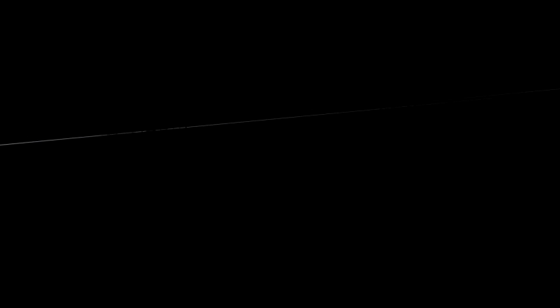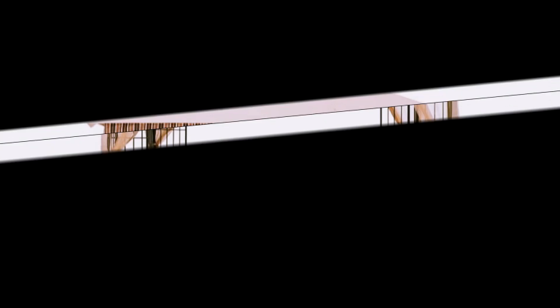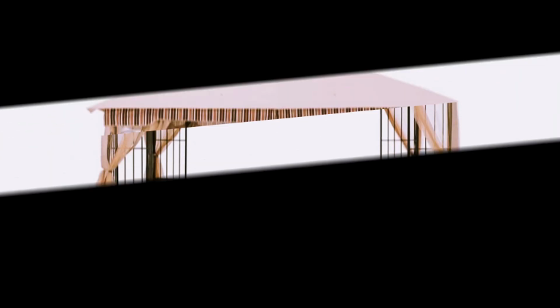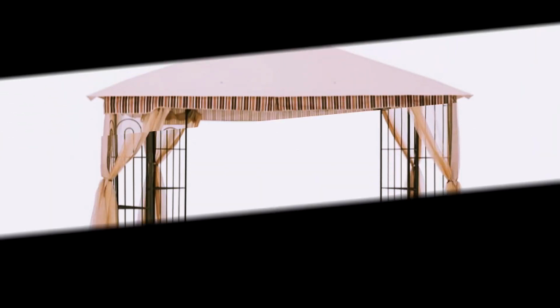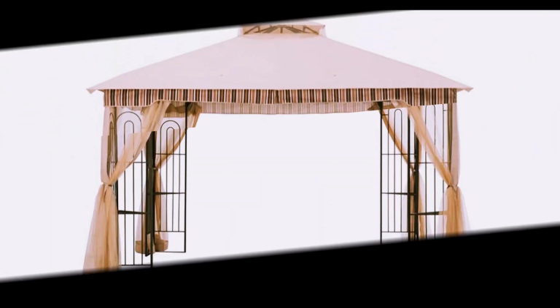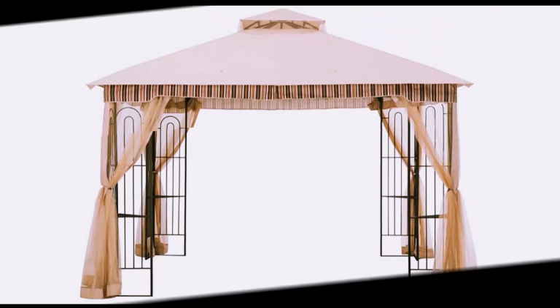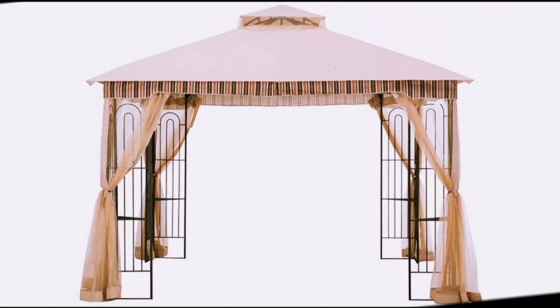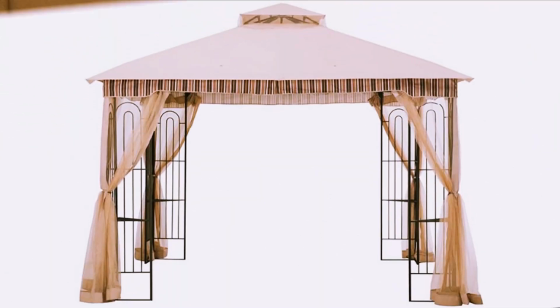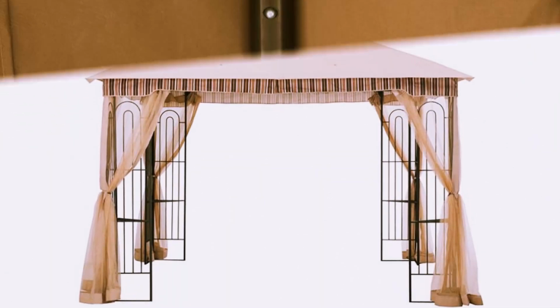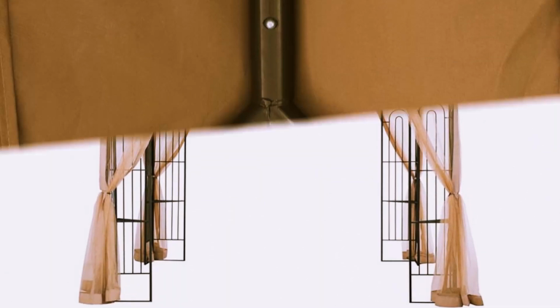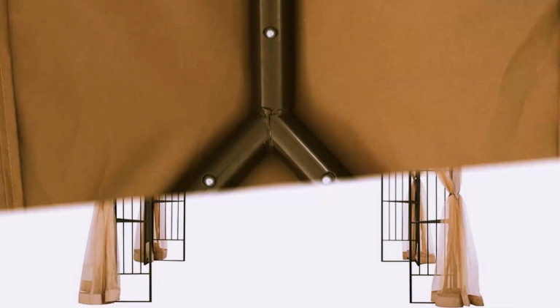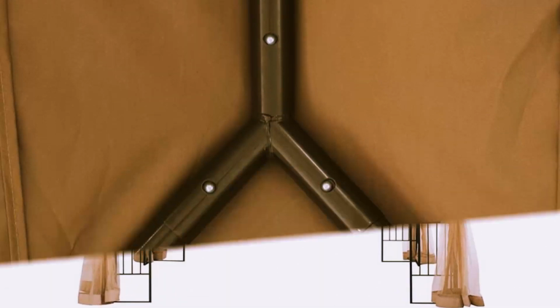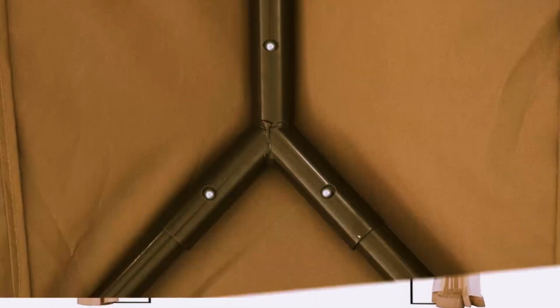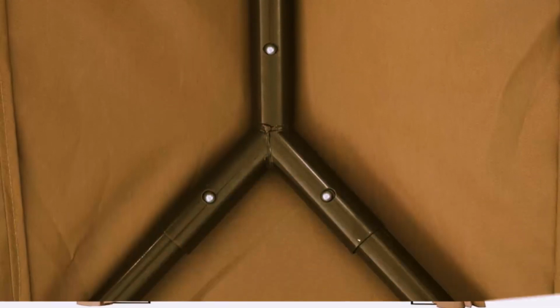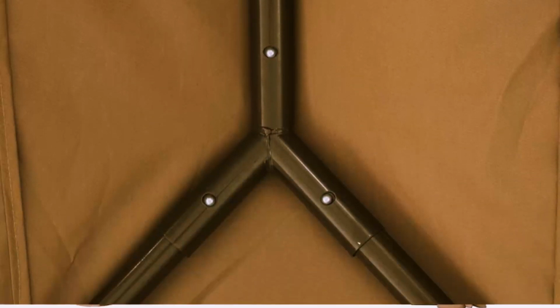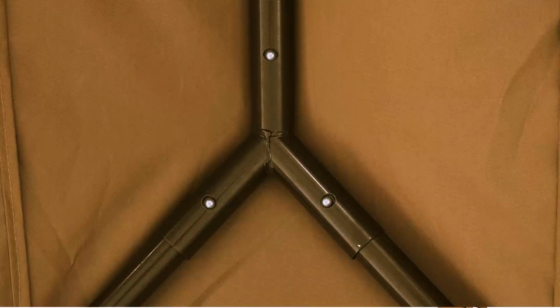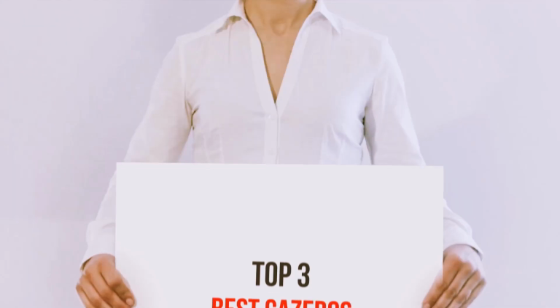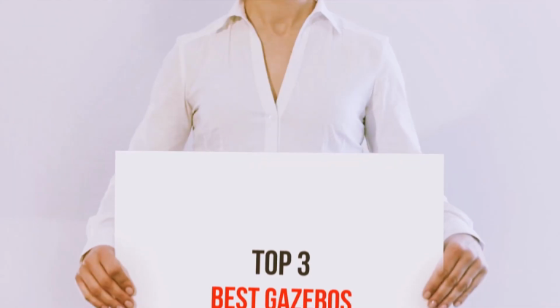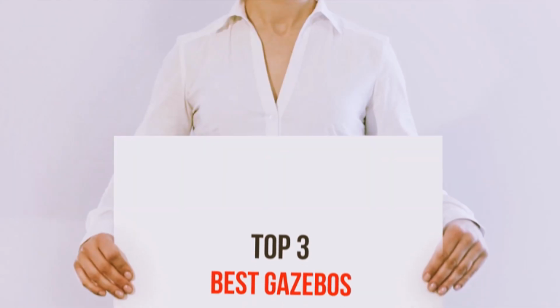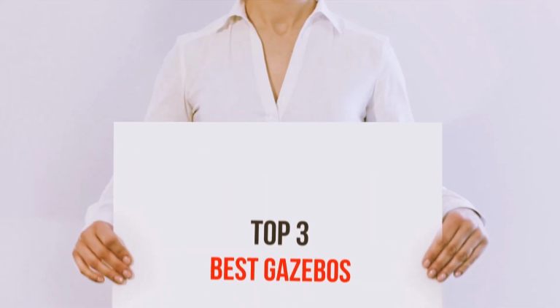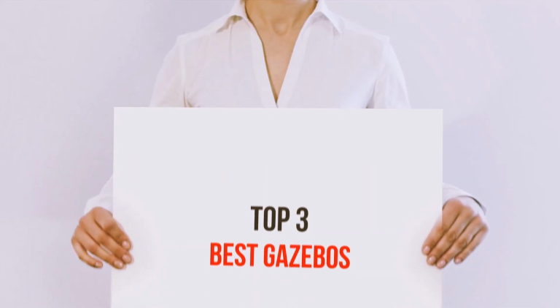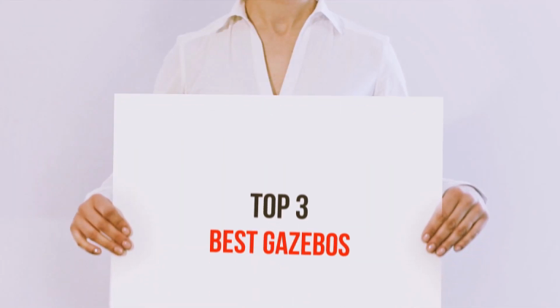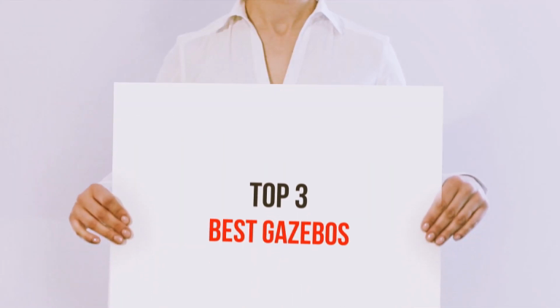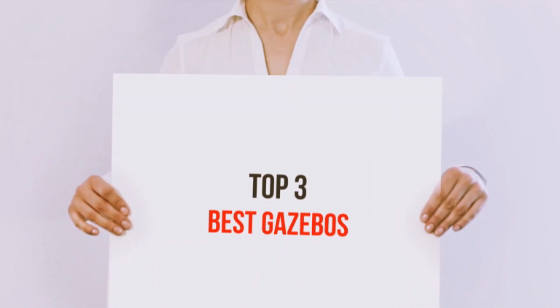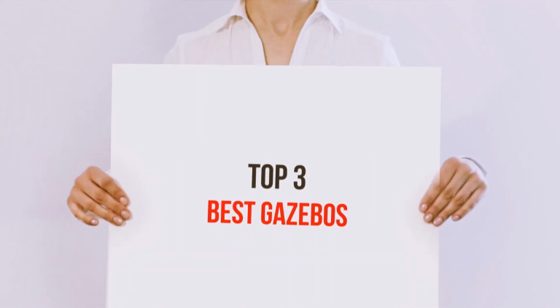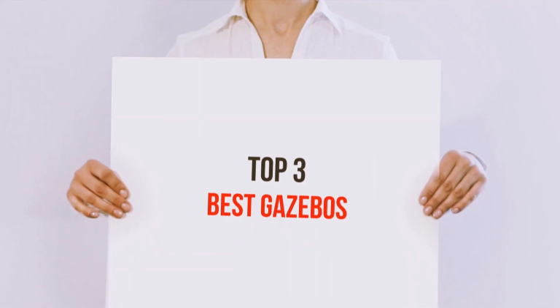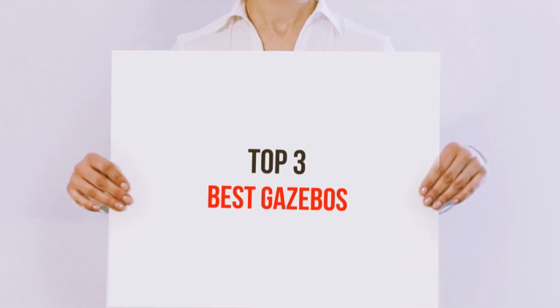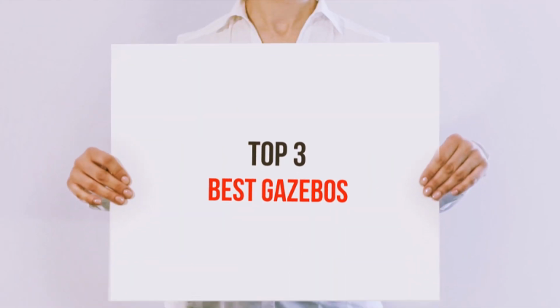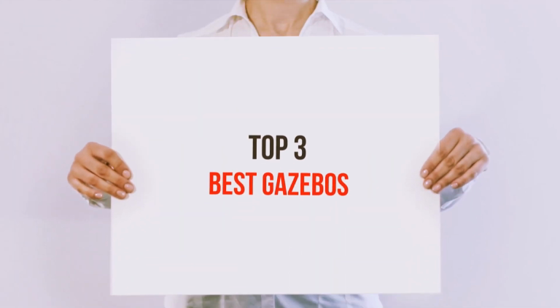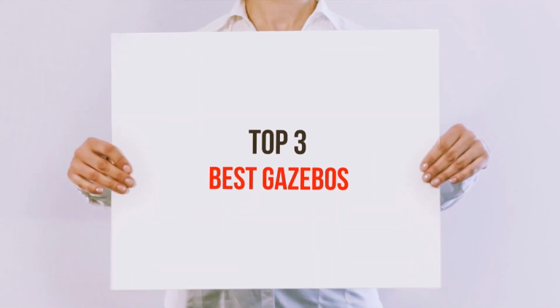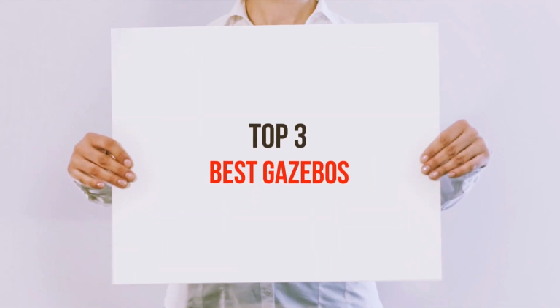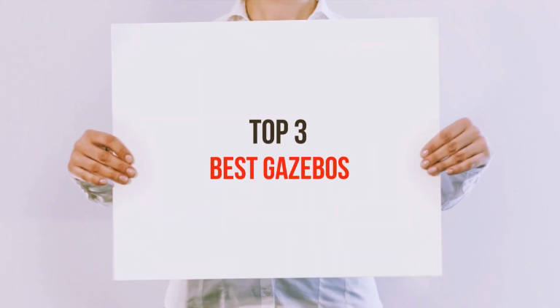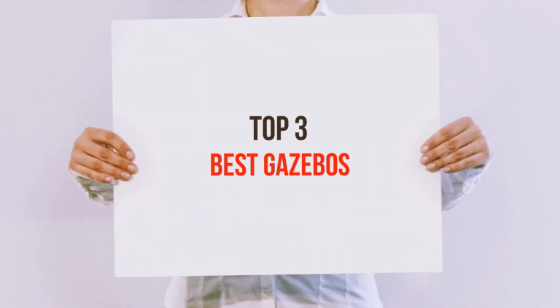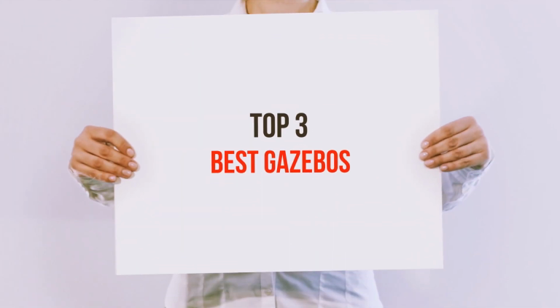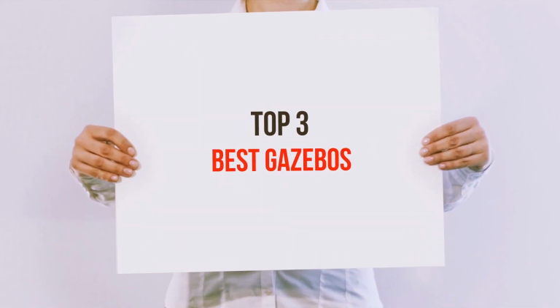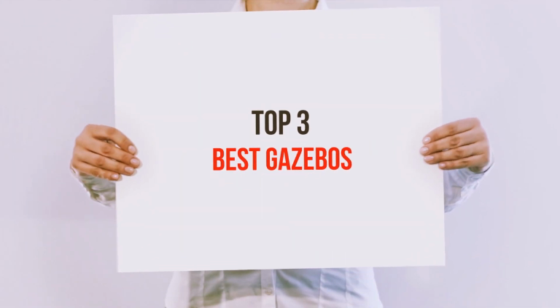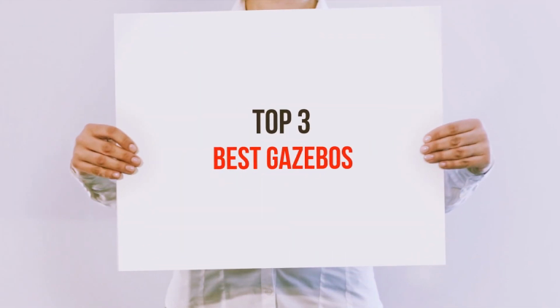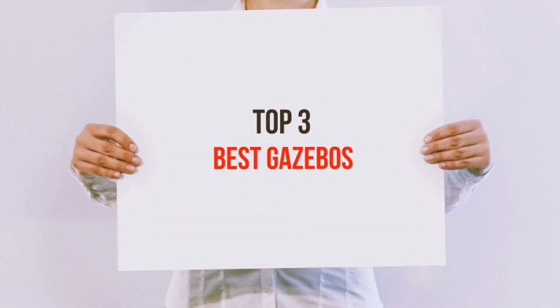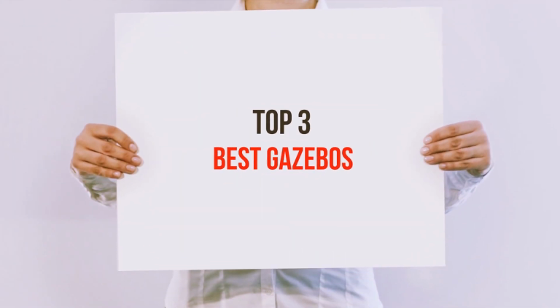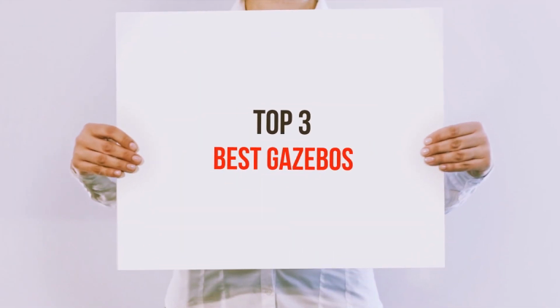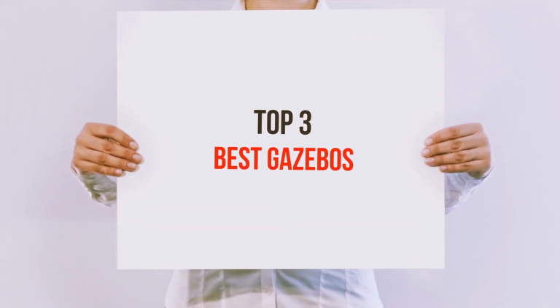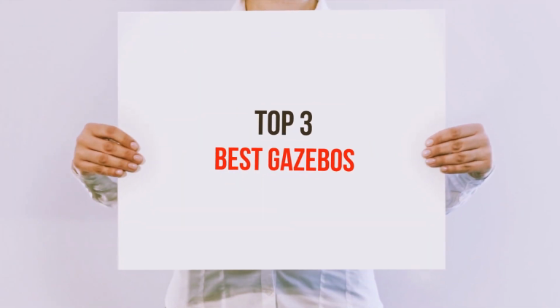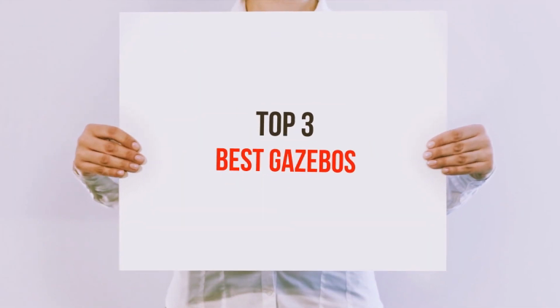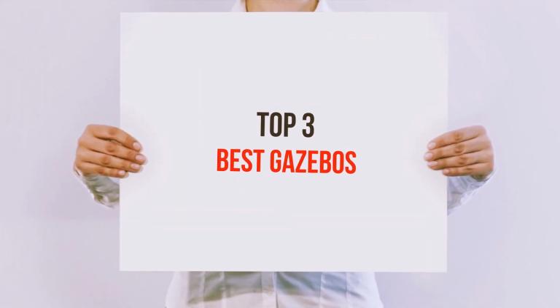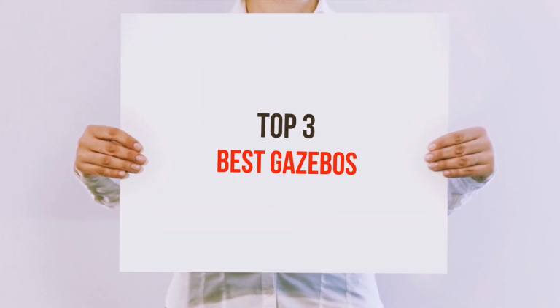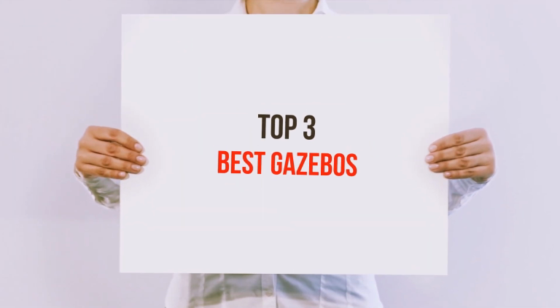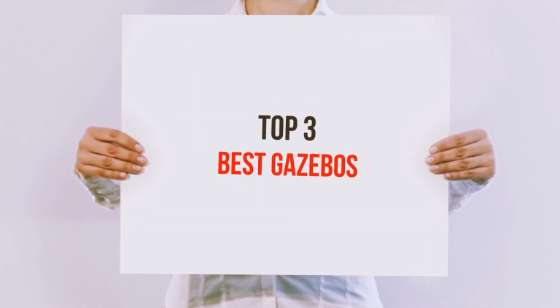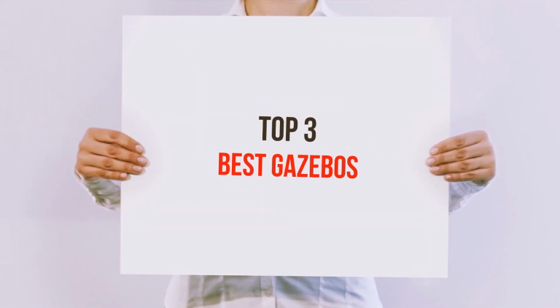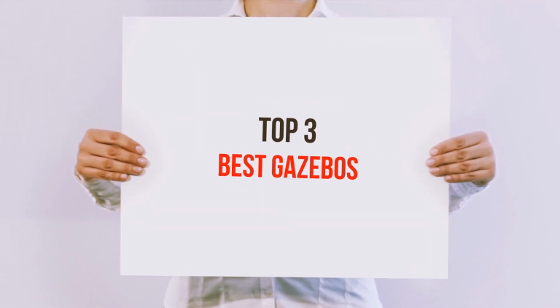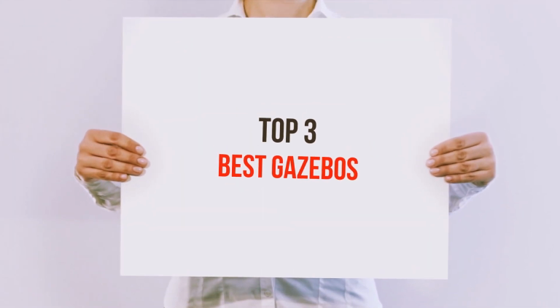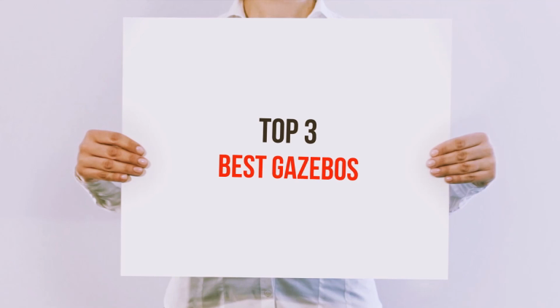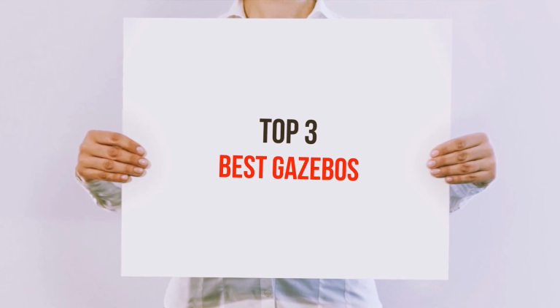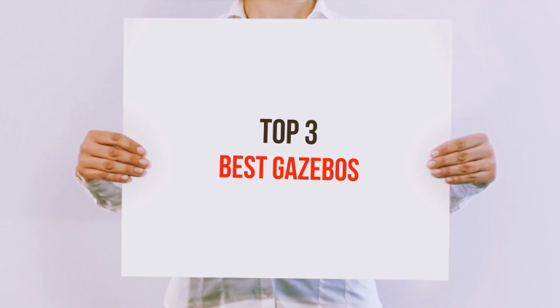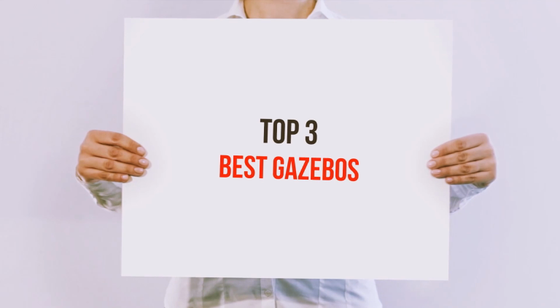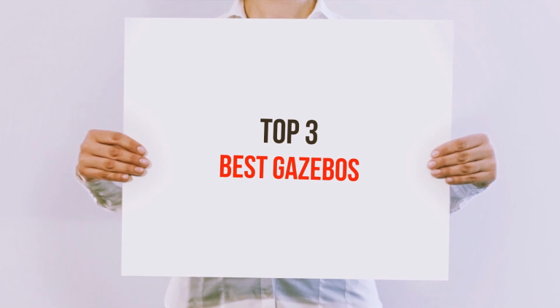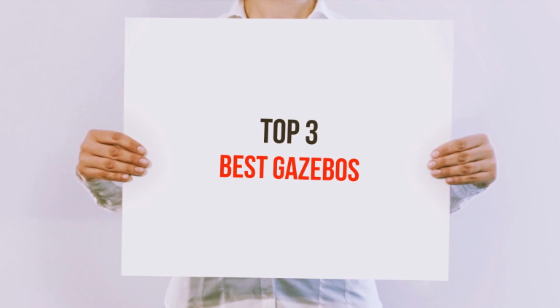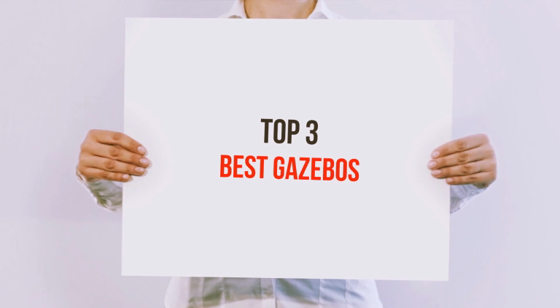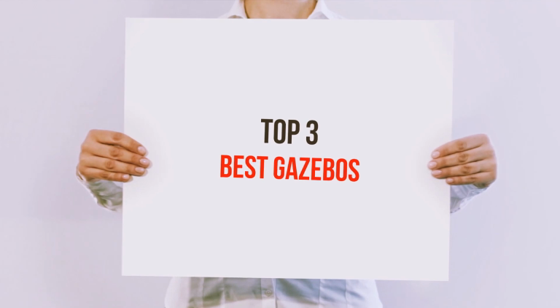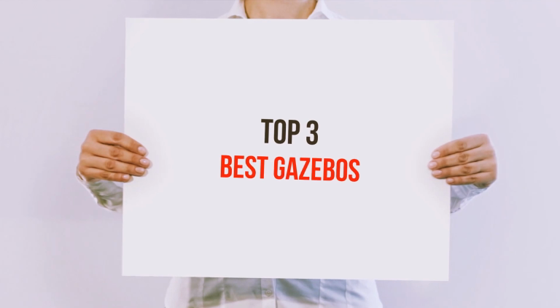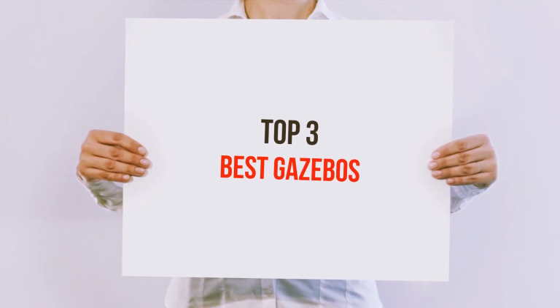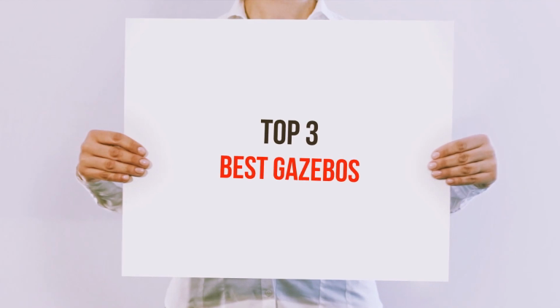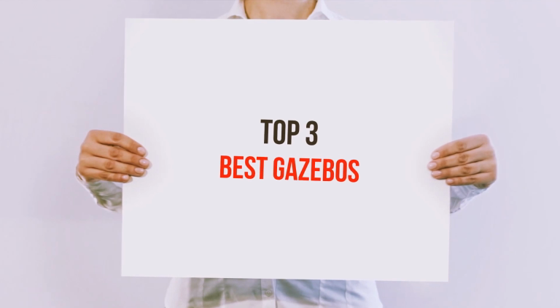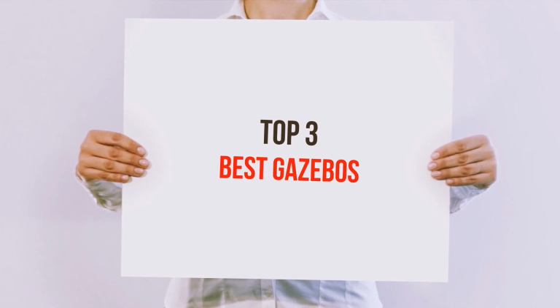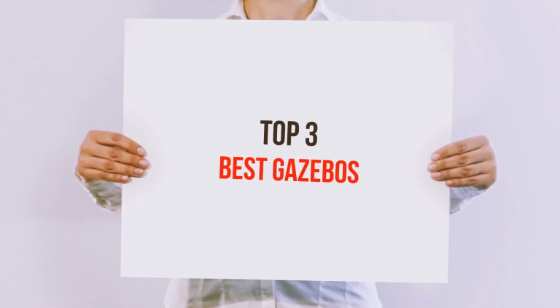Hi guys, welcome back to my channel. In today's video, we're gonna check out top 3 best gazebos.